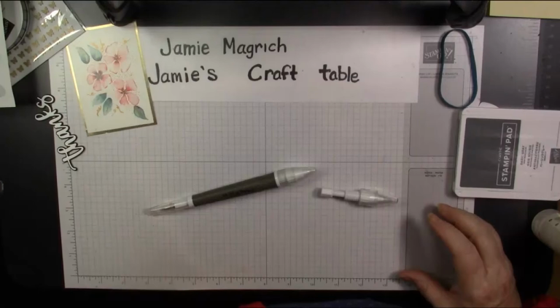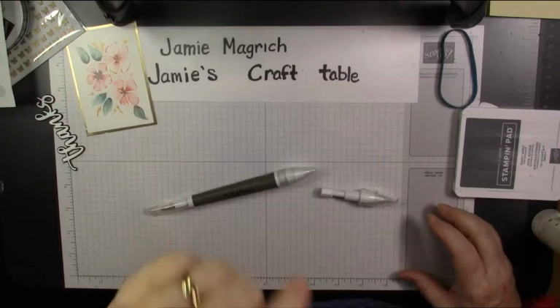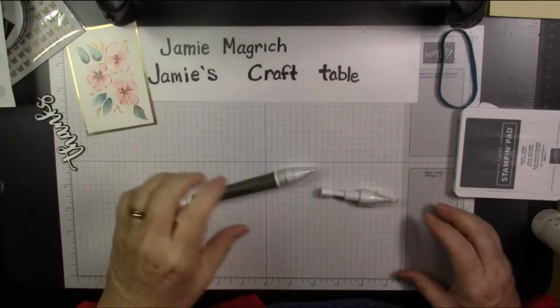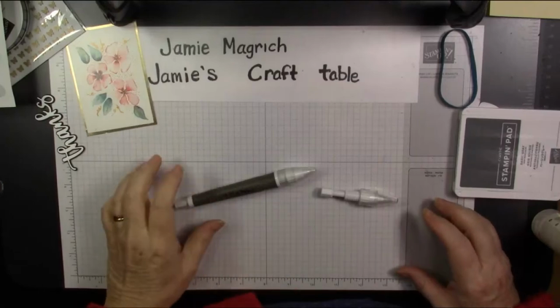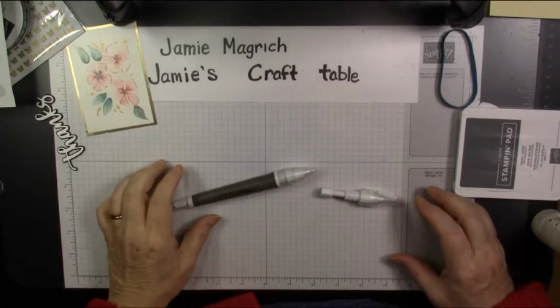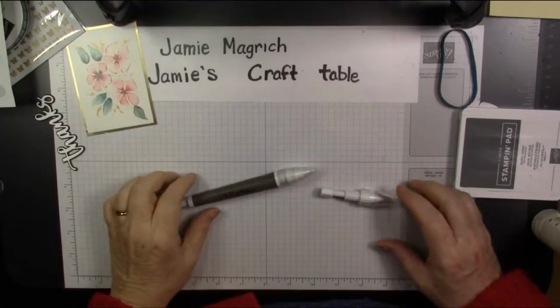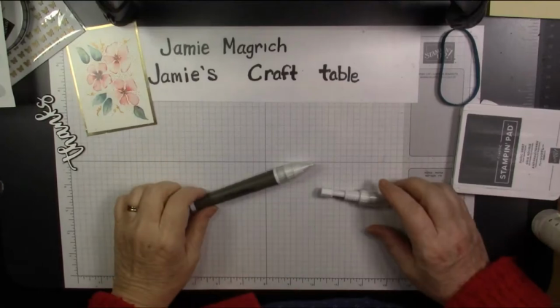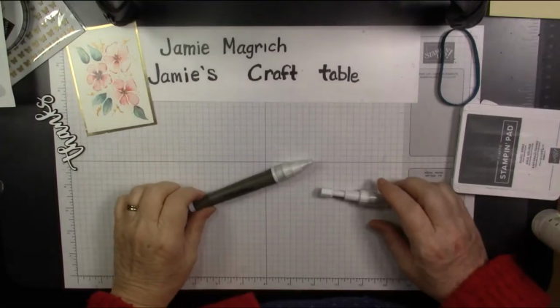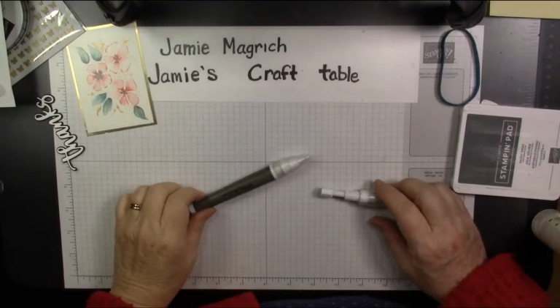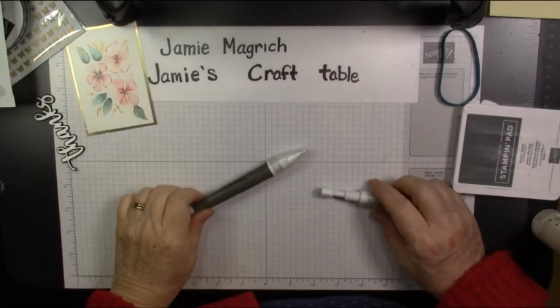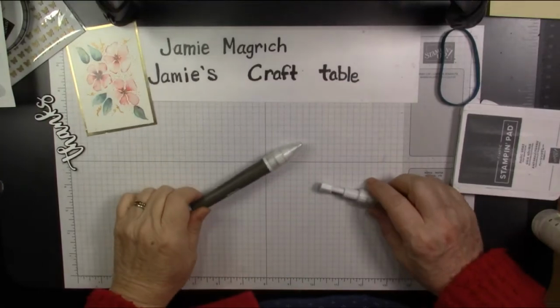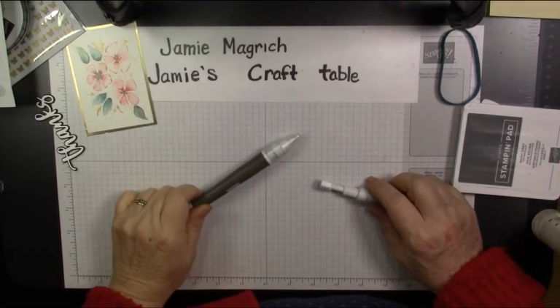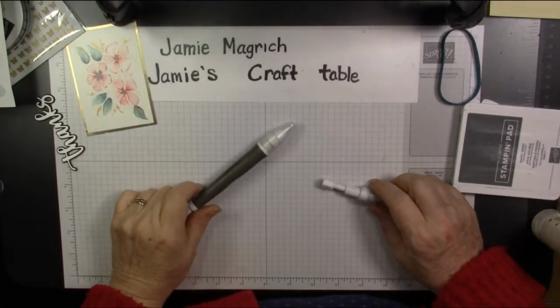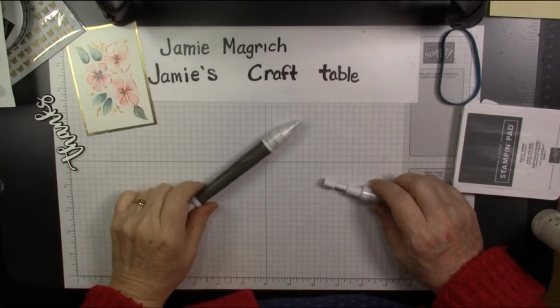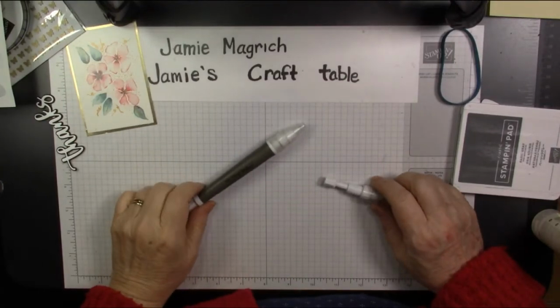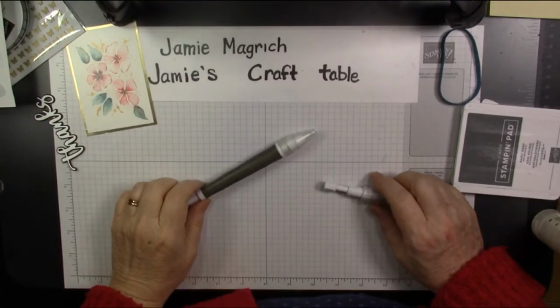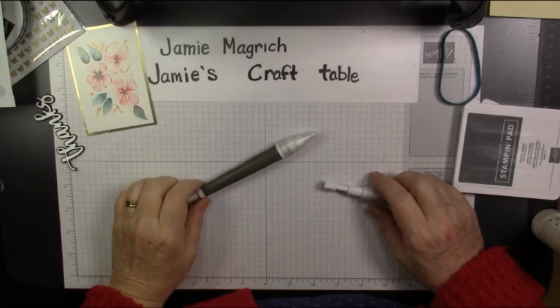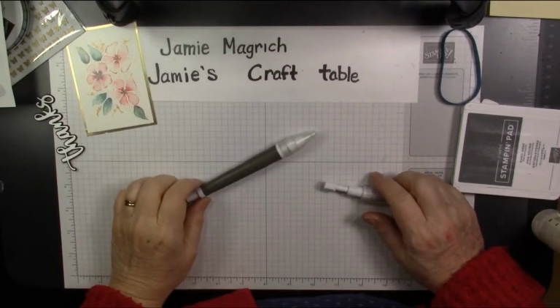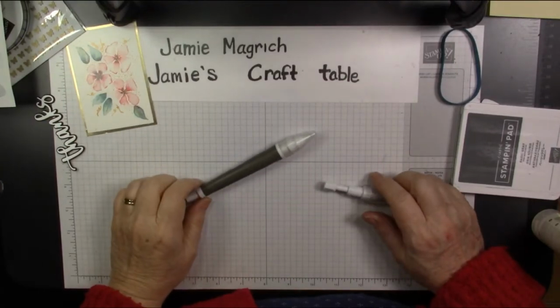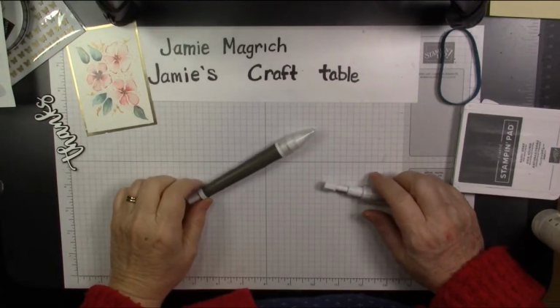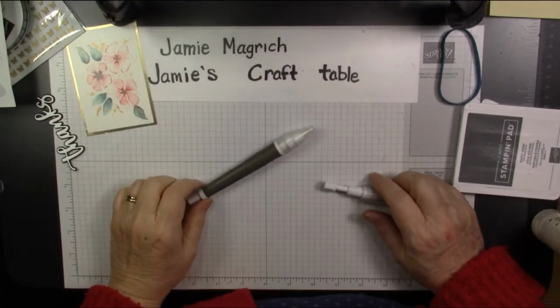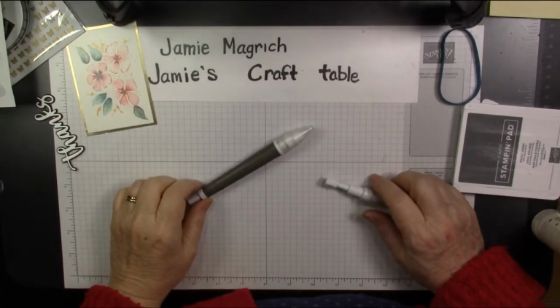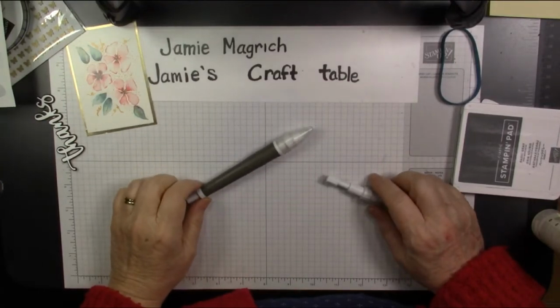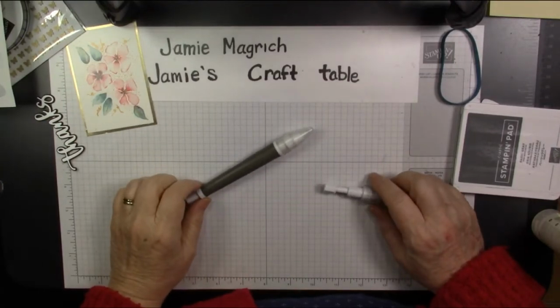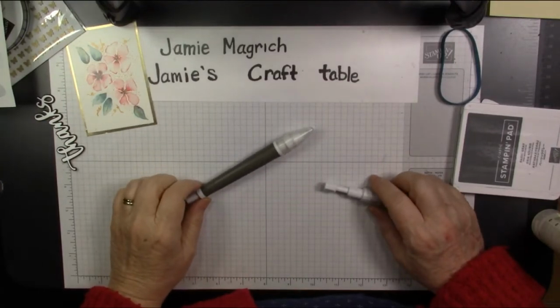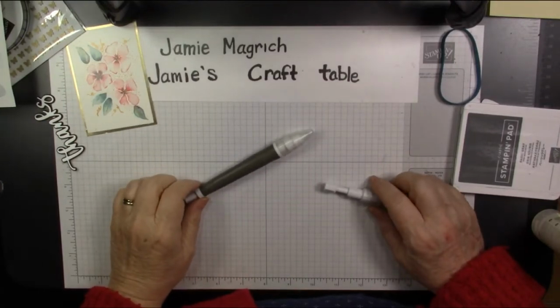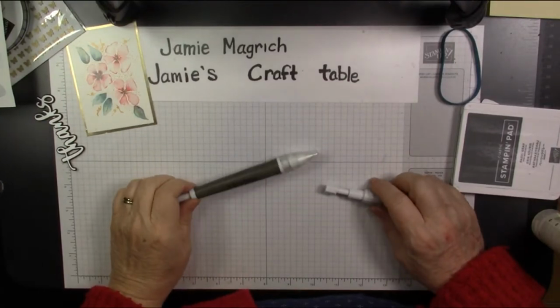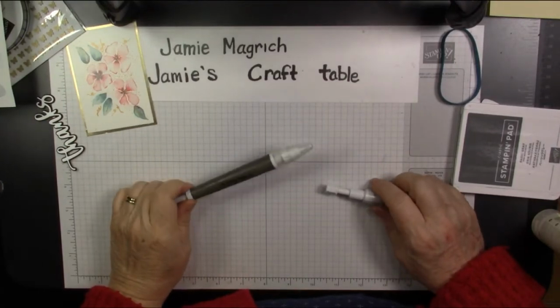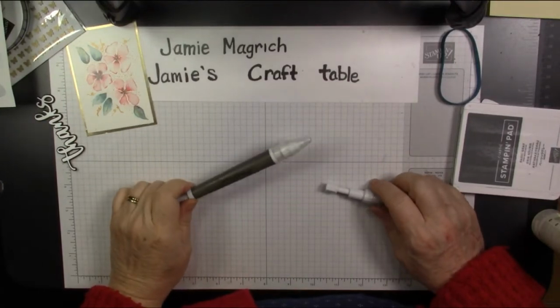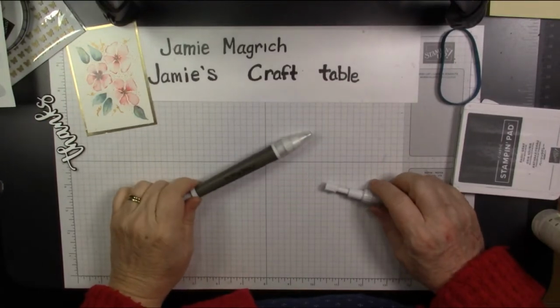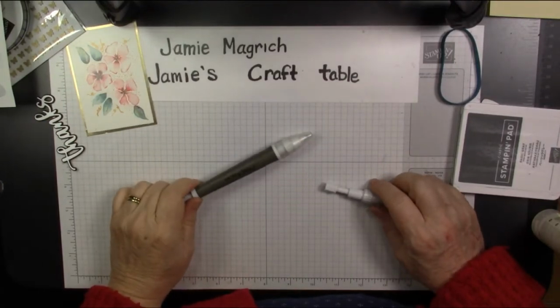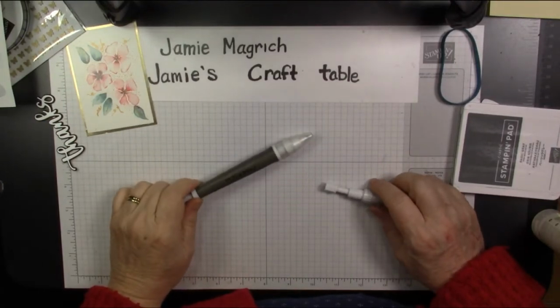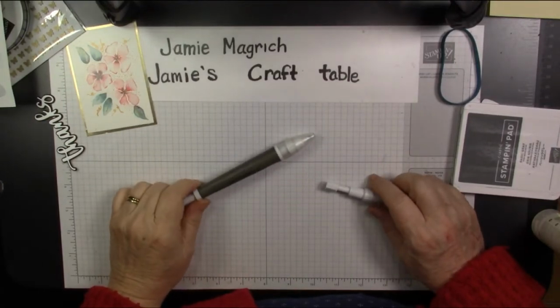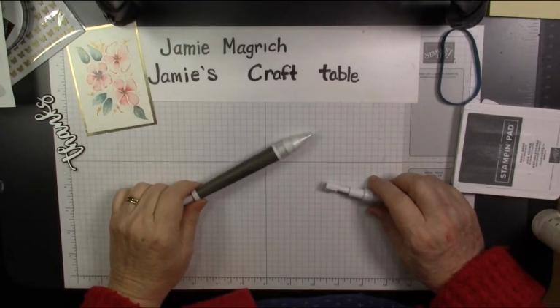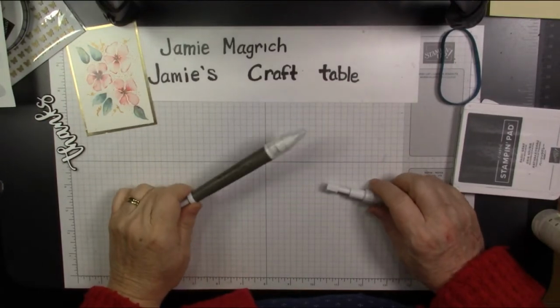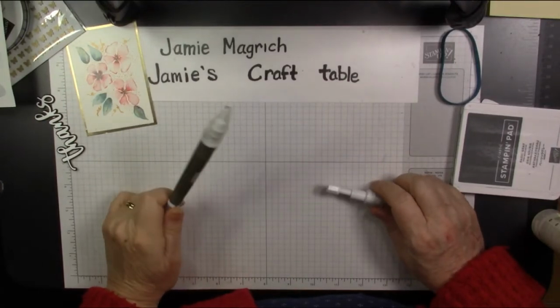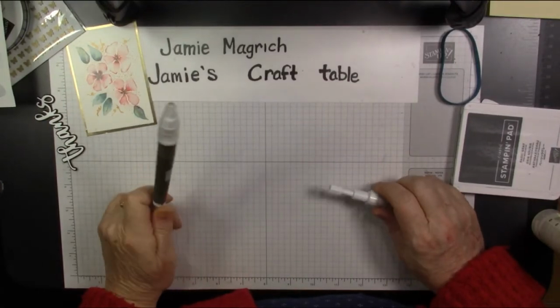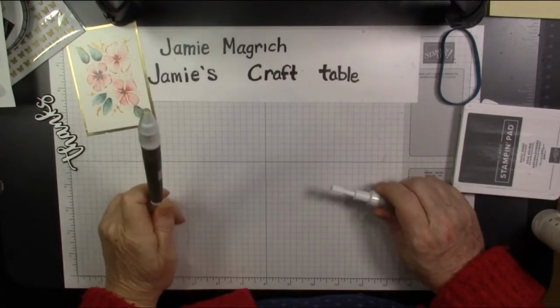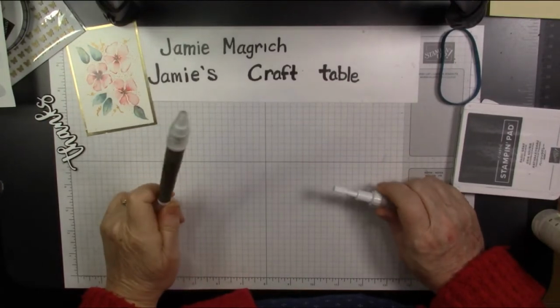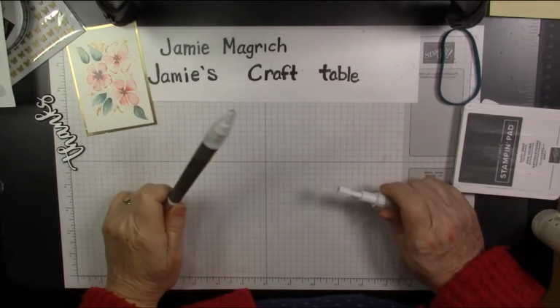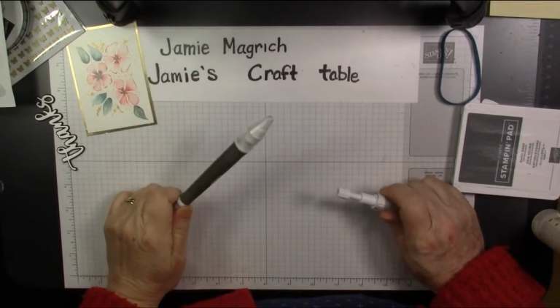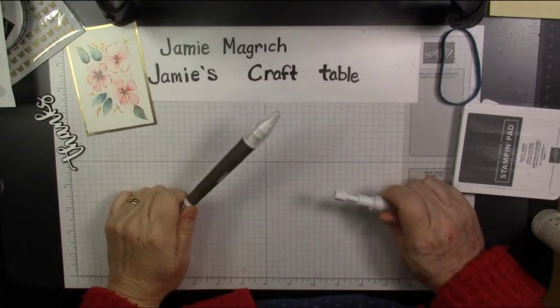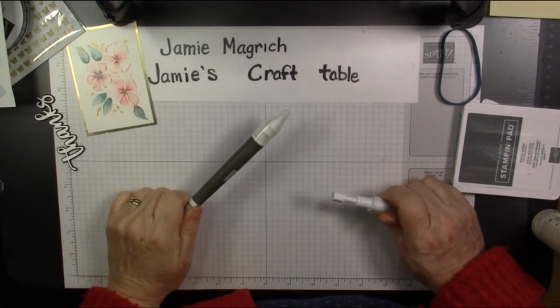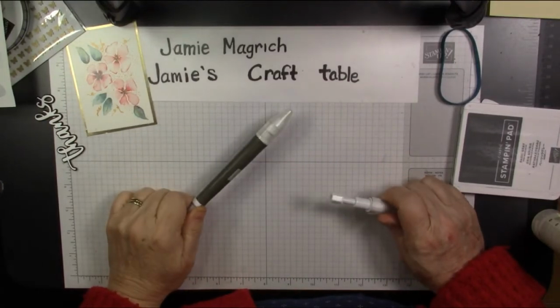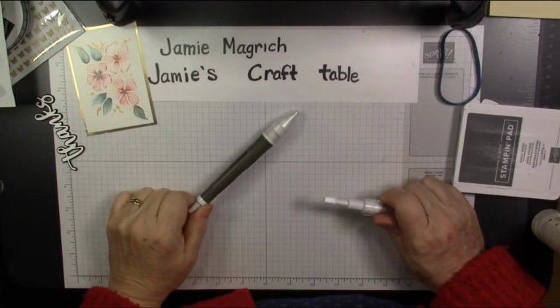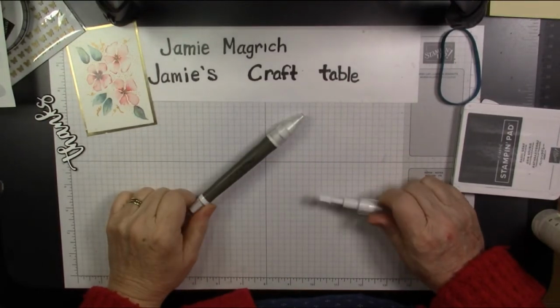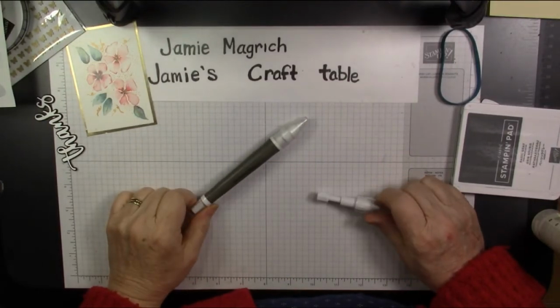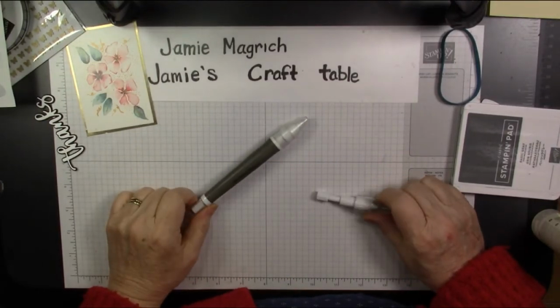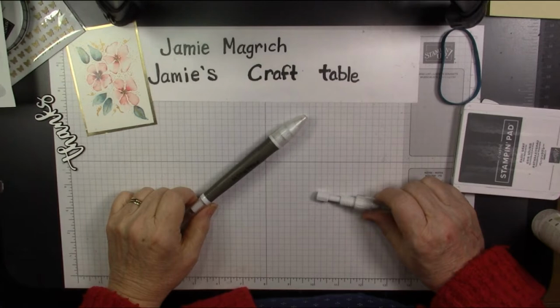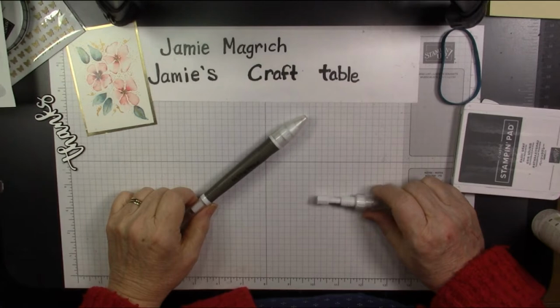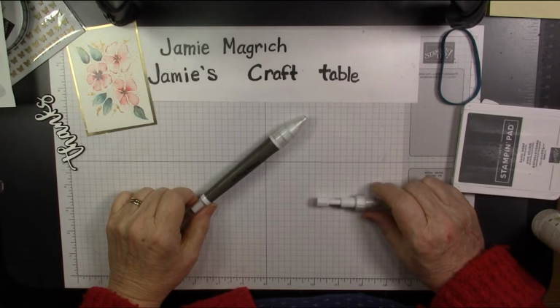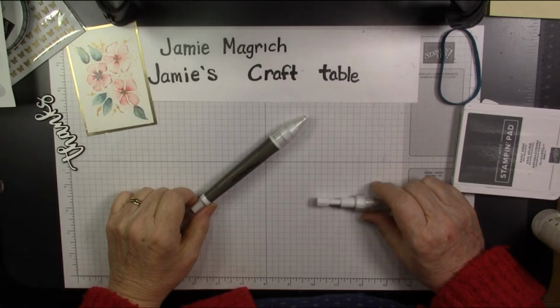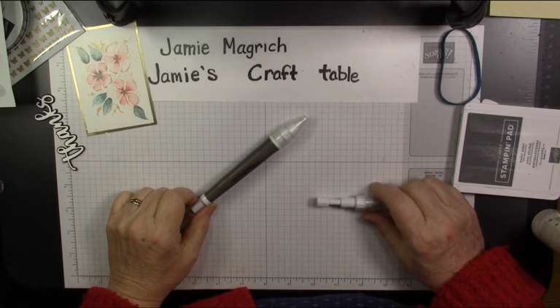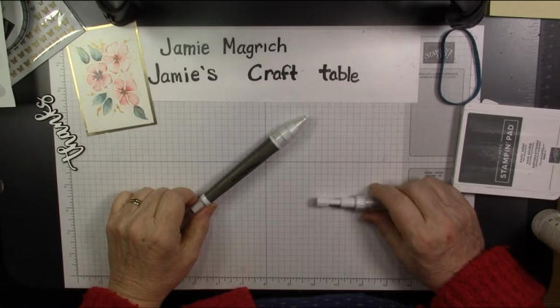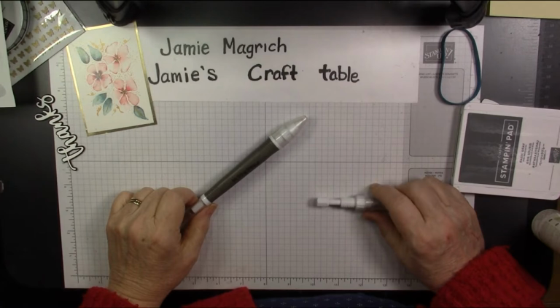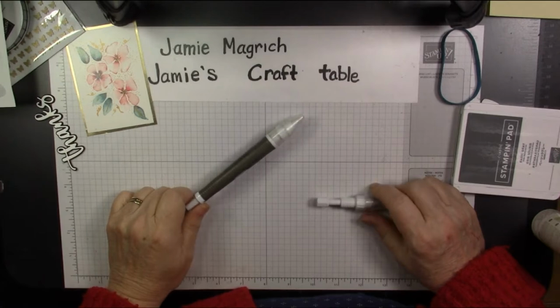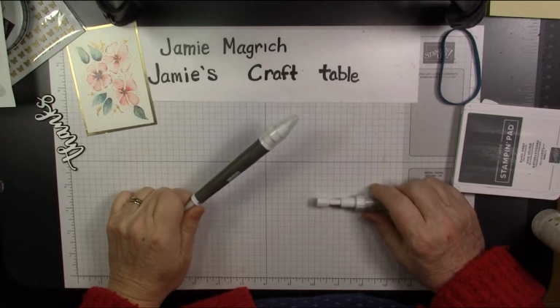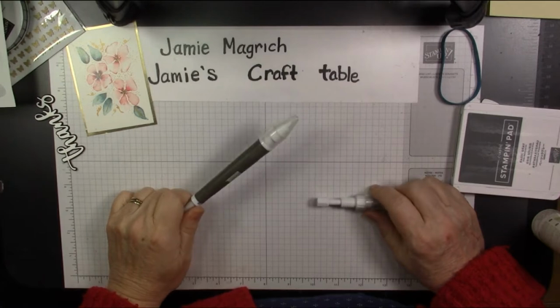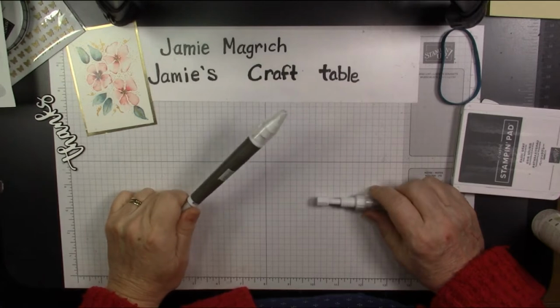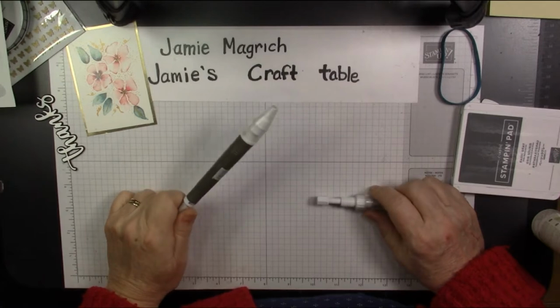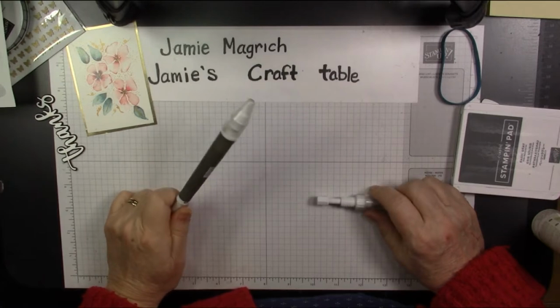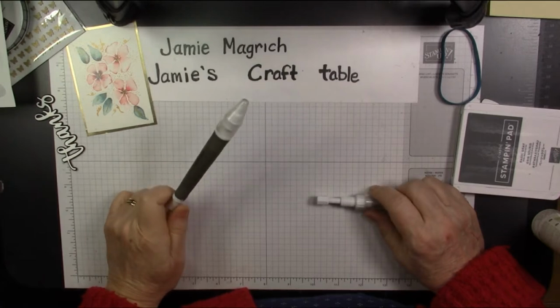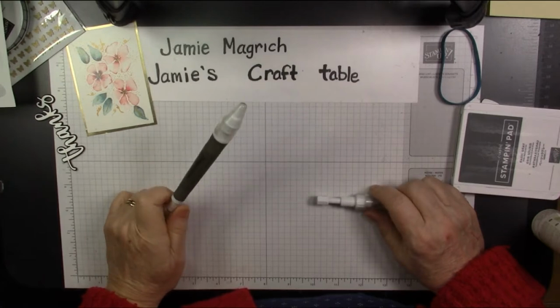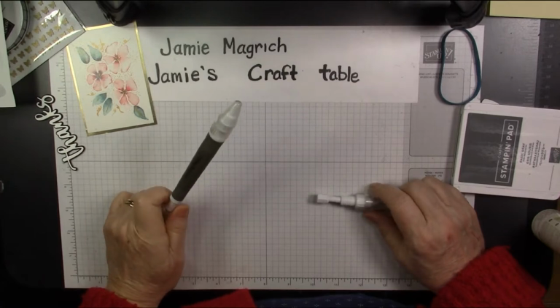Hello, this is Jamie Magritch. Welcome to Jamie's Craft Table. Today's video is just going to be a quick tip video.